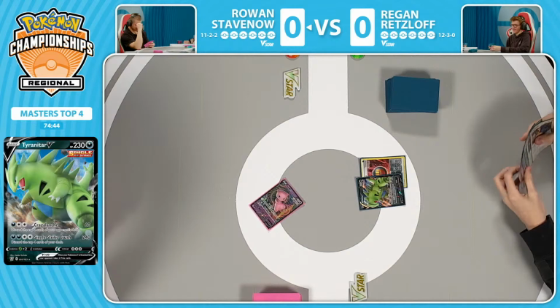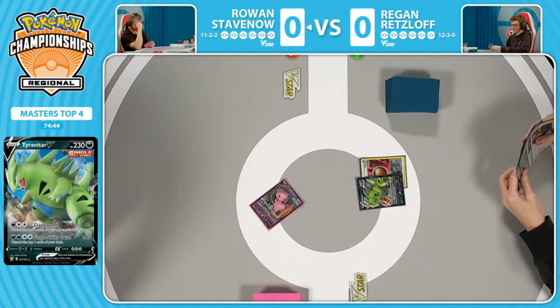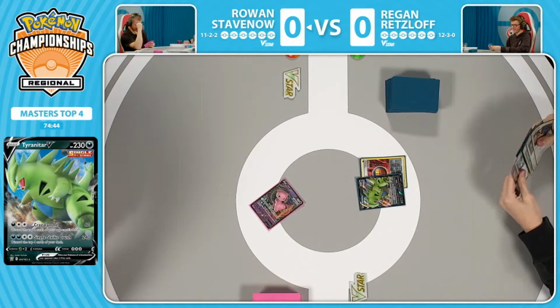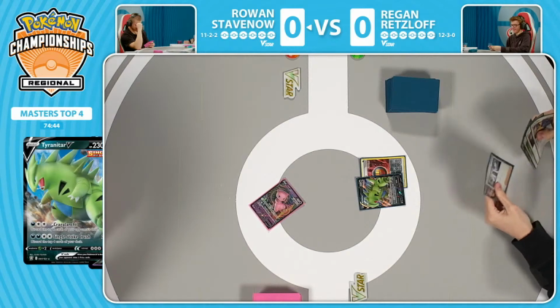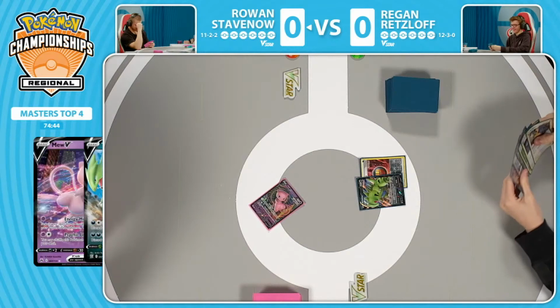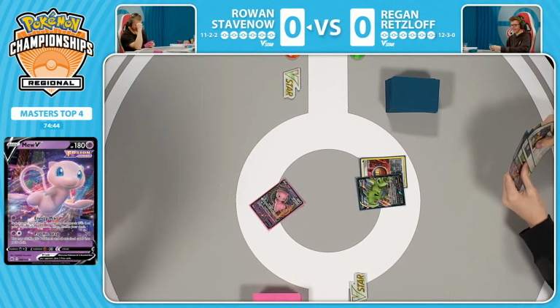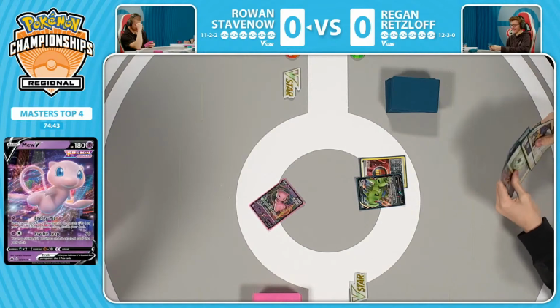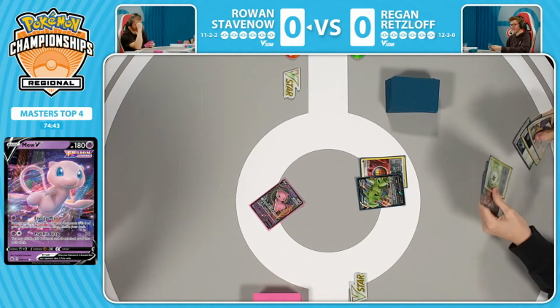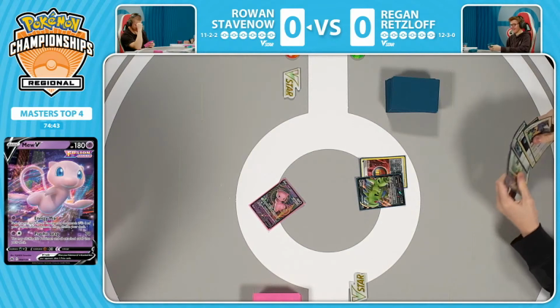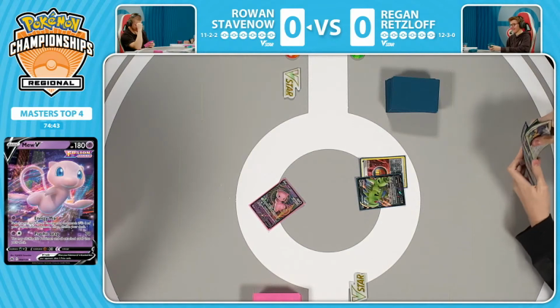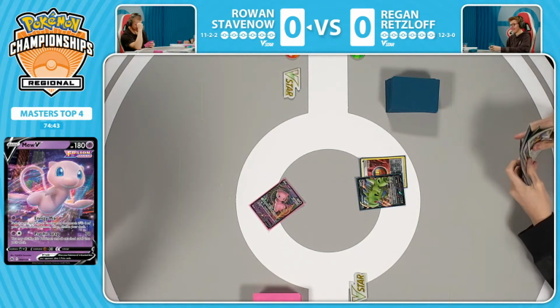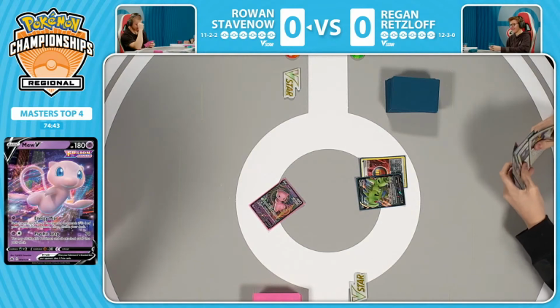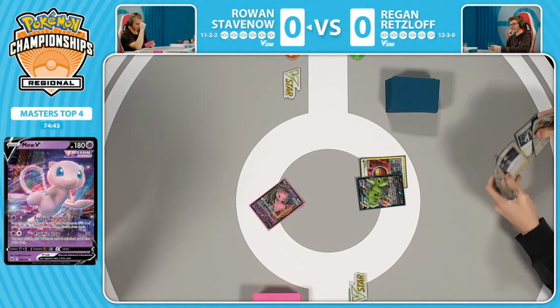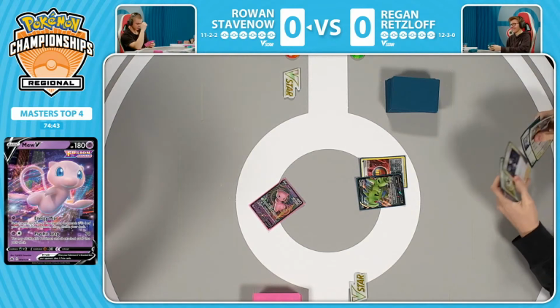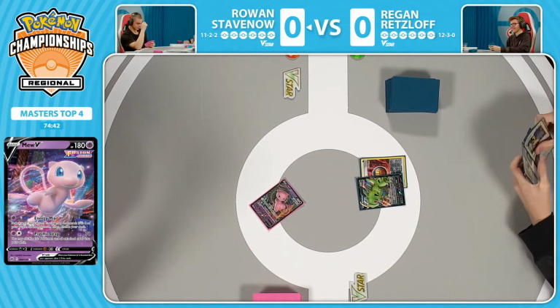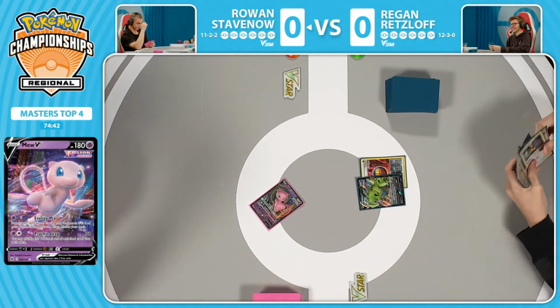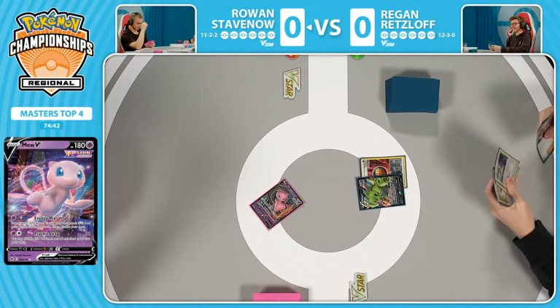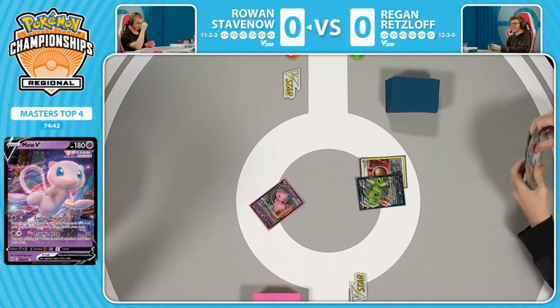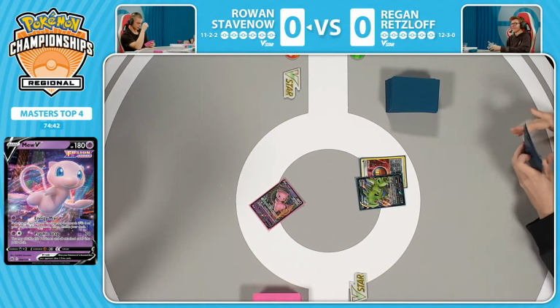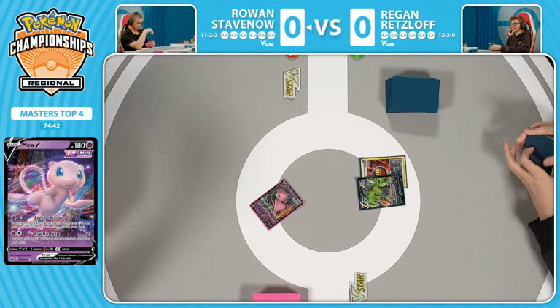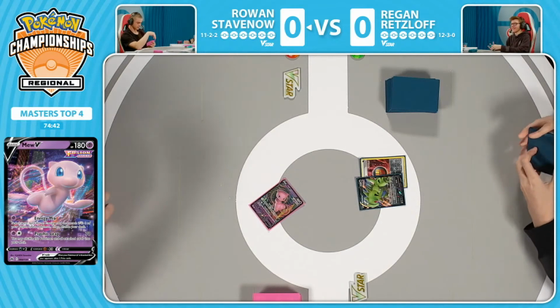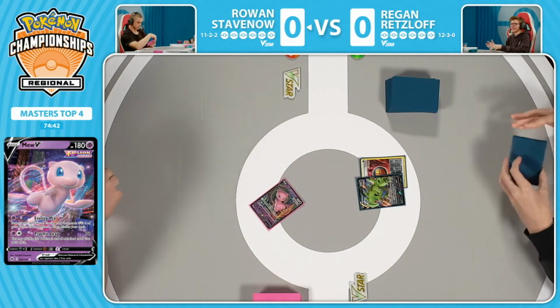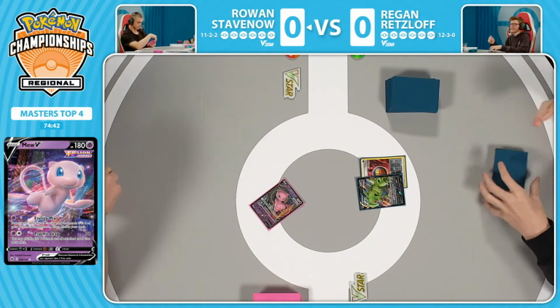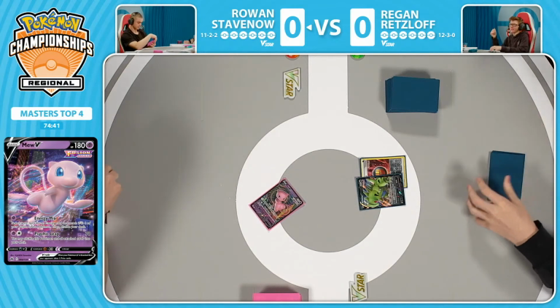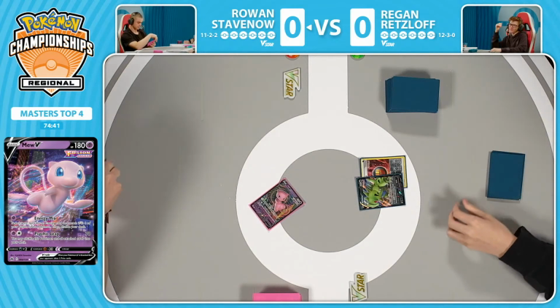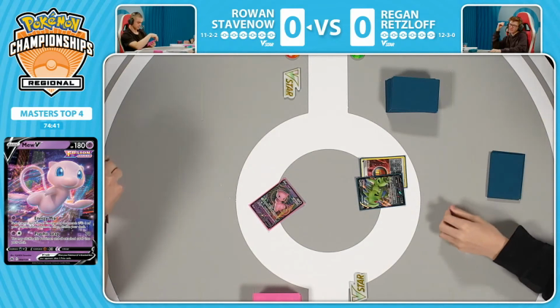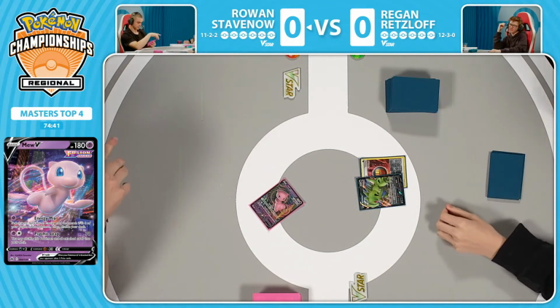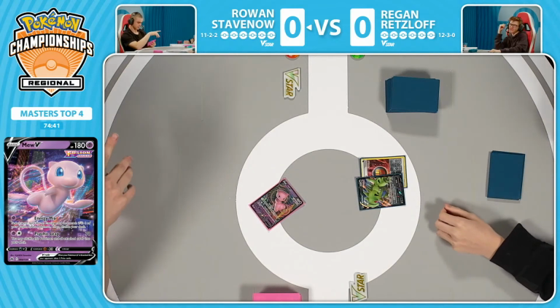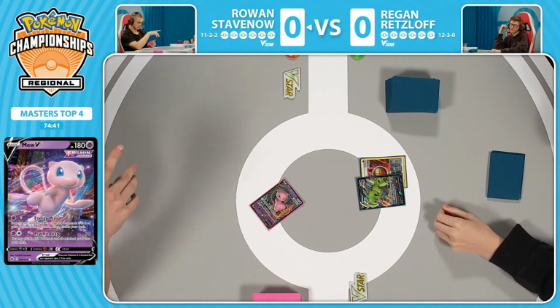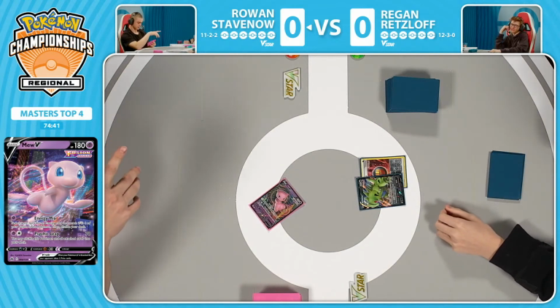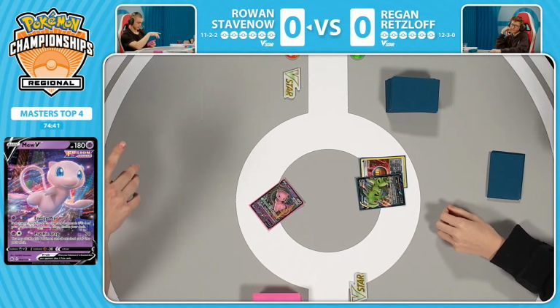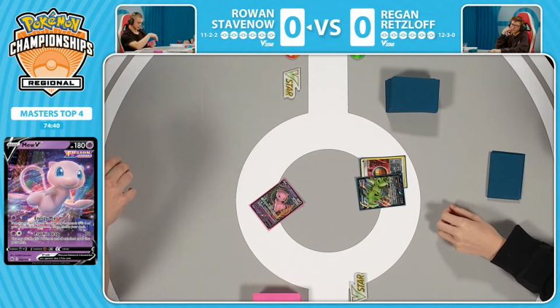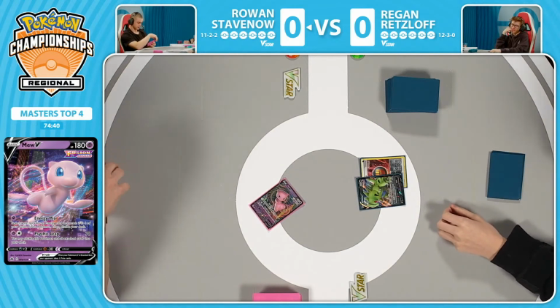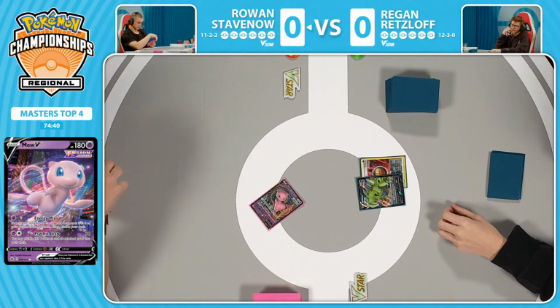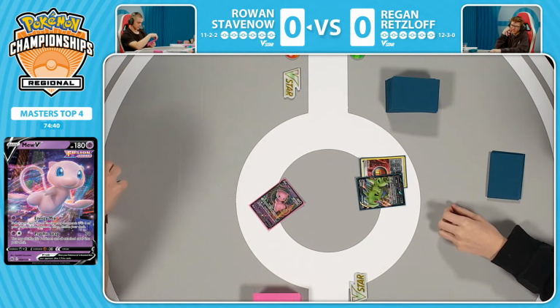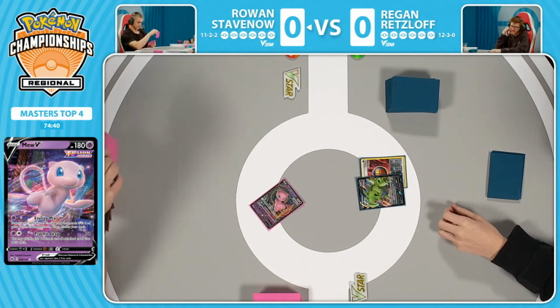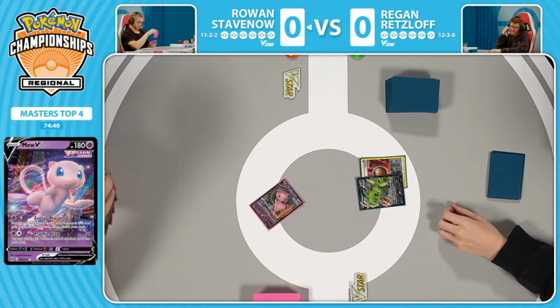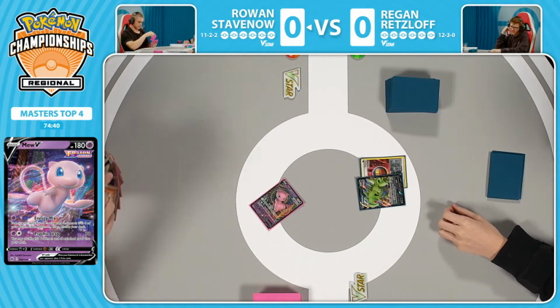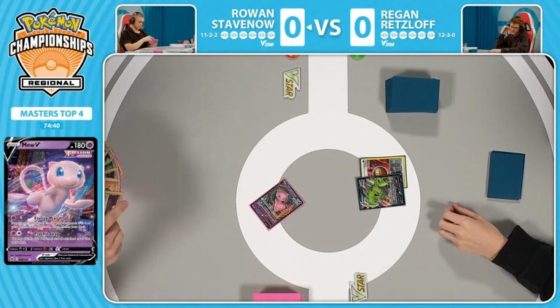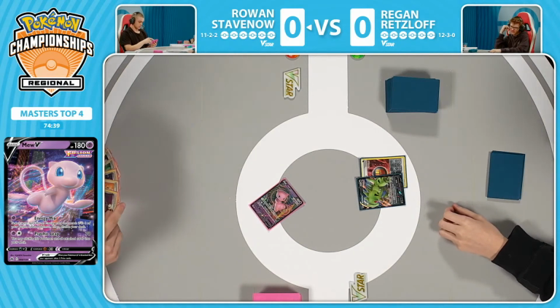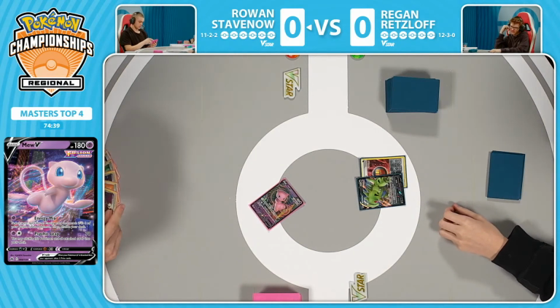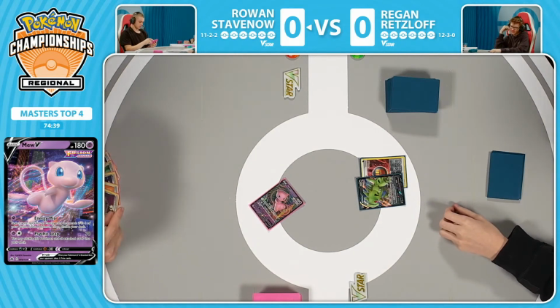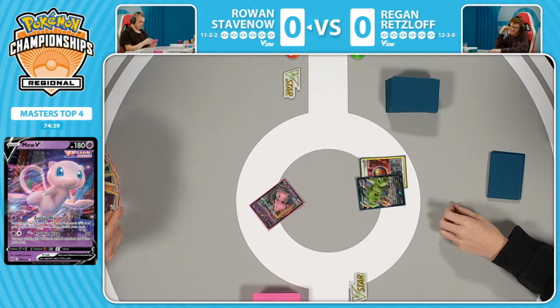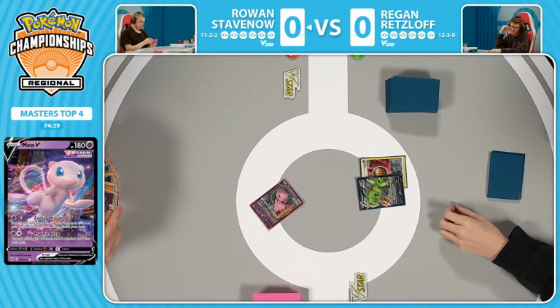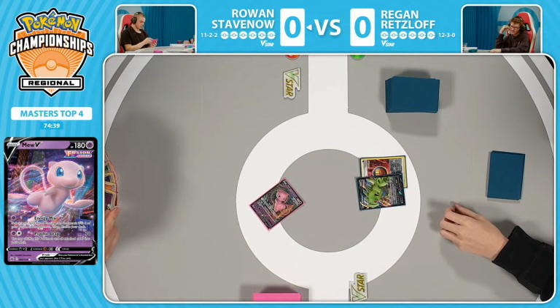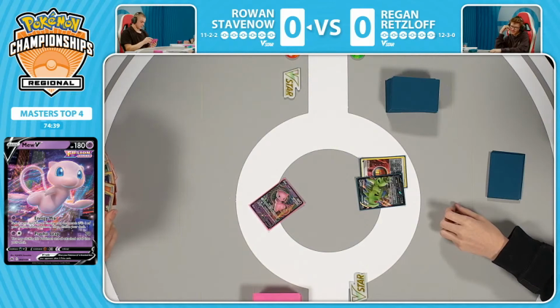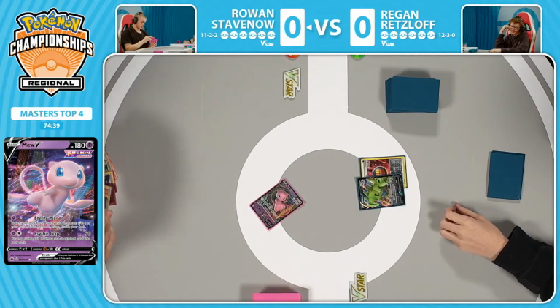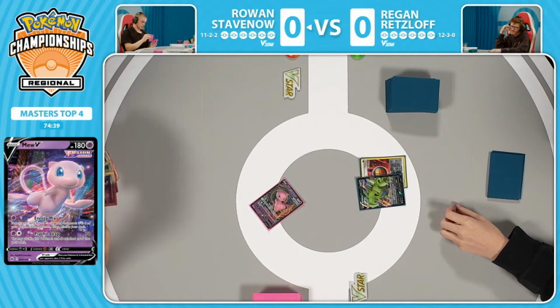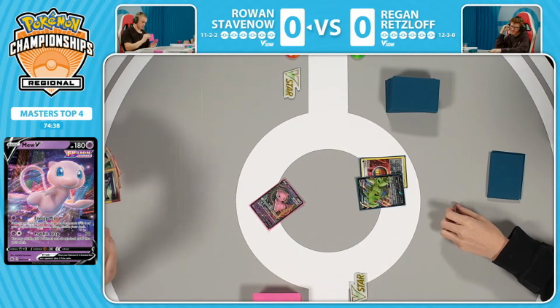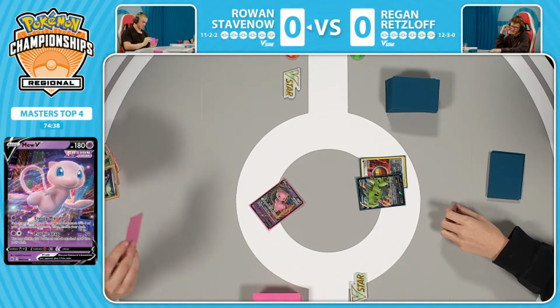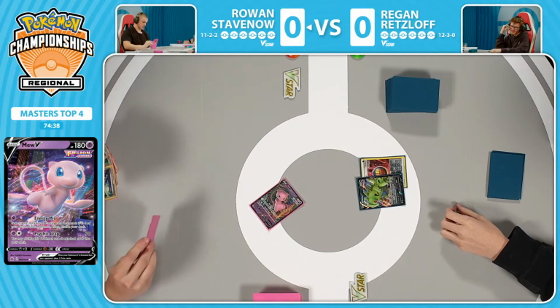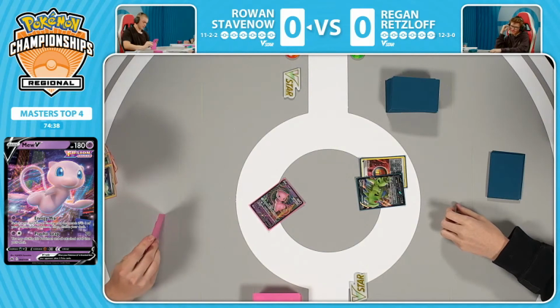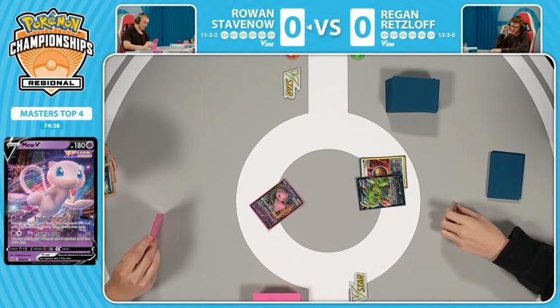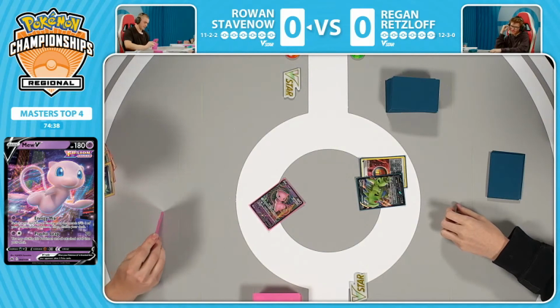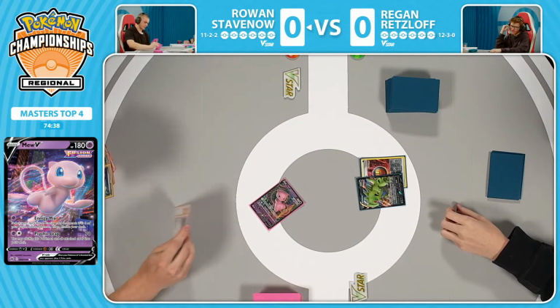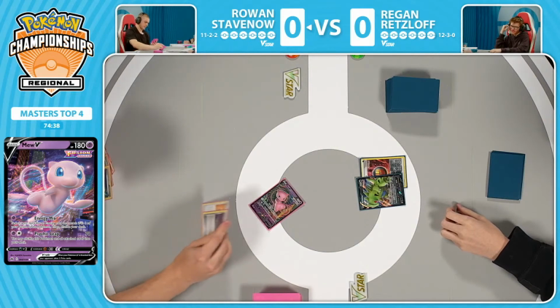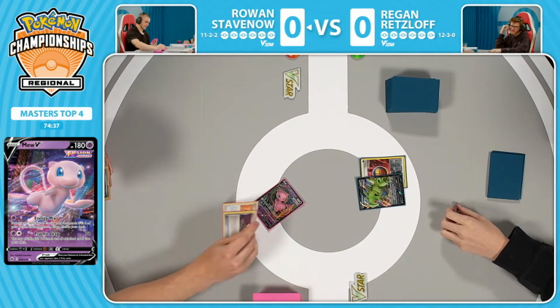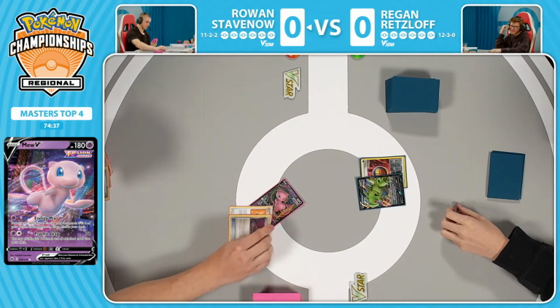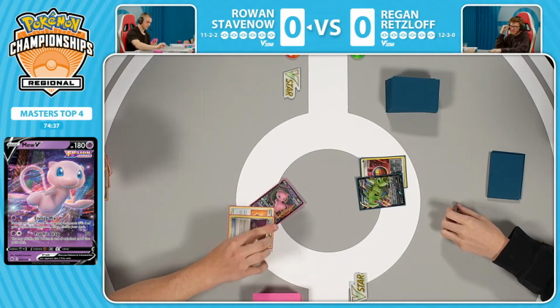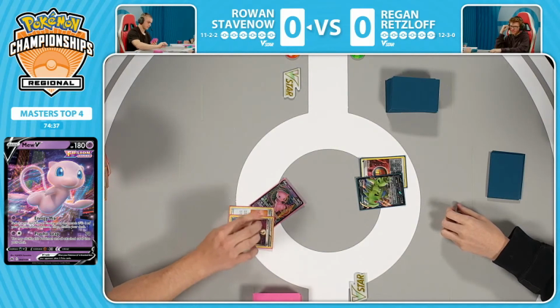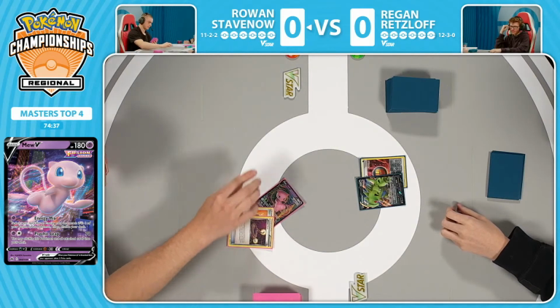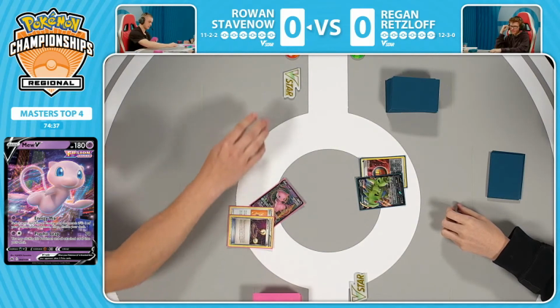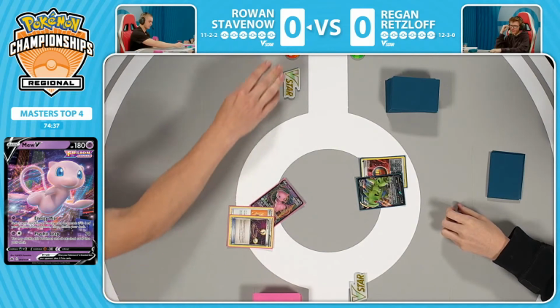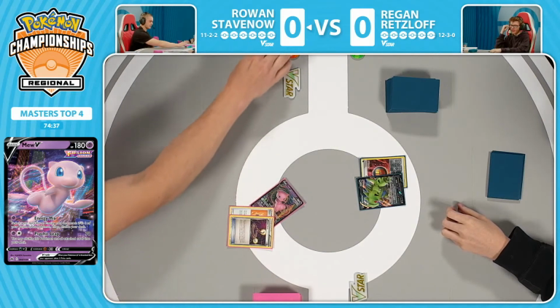Turn one. Ideally, you get the Ultra Ball, double Archeops into Lugia. Everyone loves to see that, but right now, just an energy attachment.